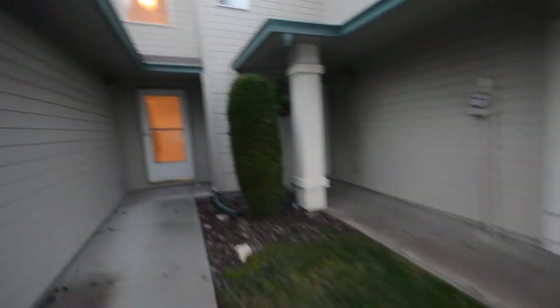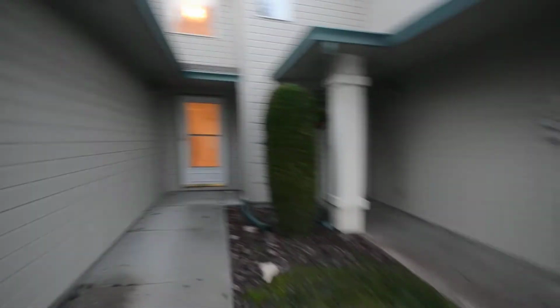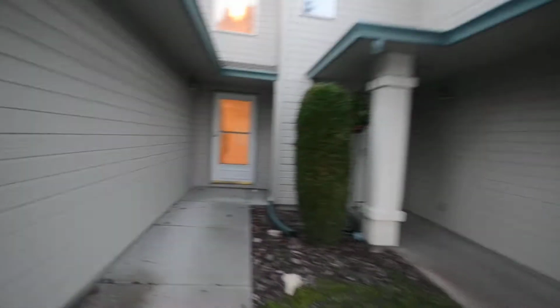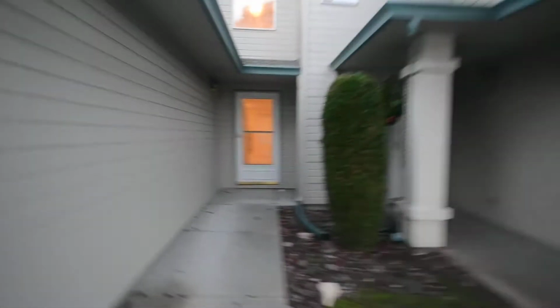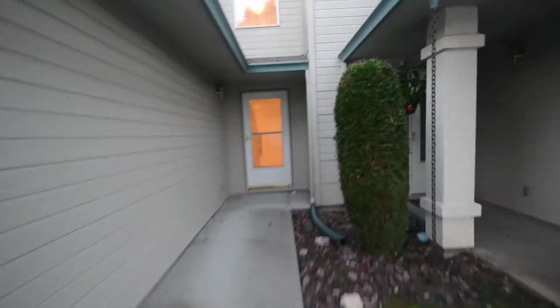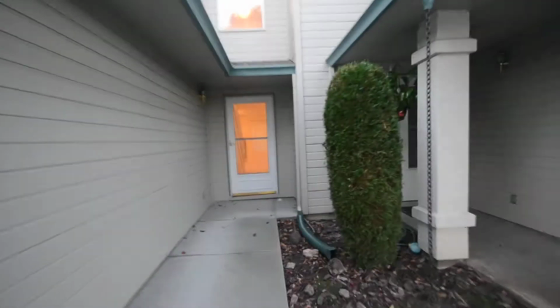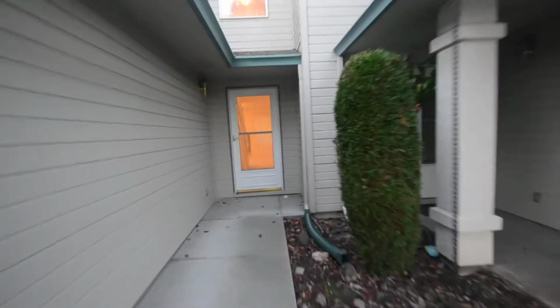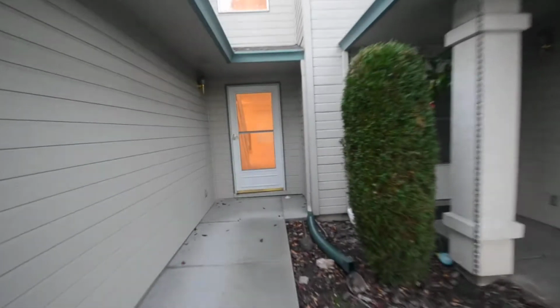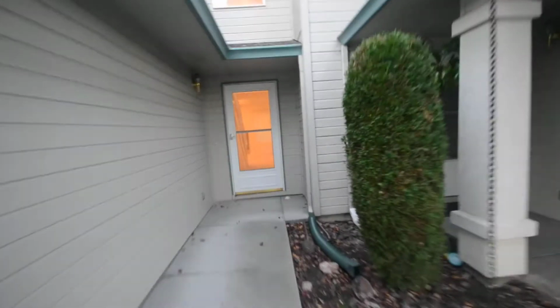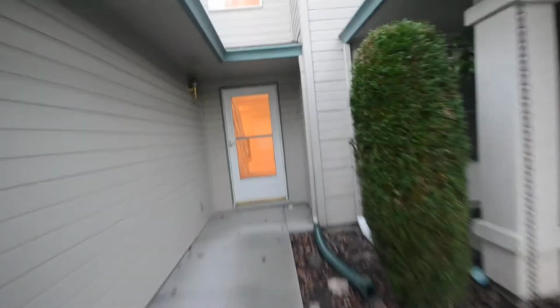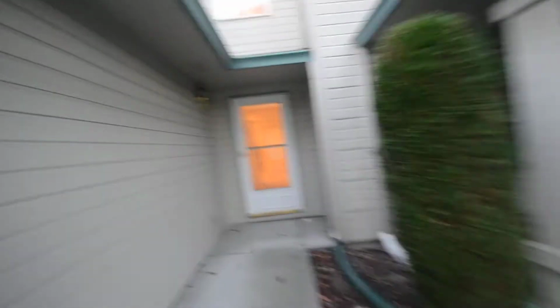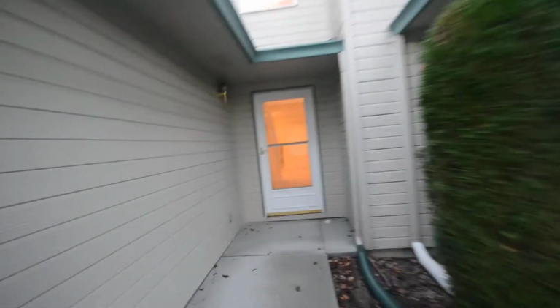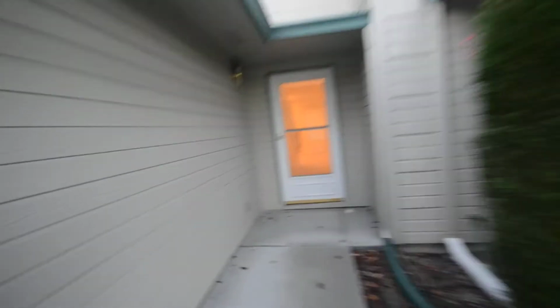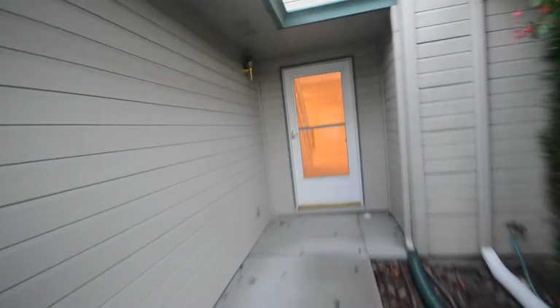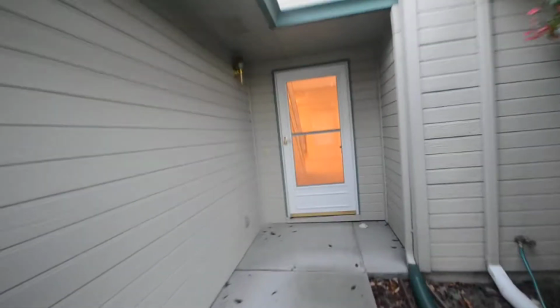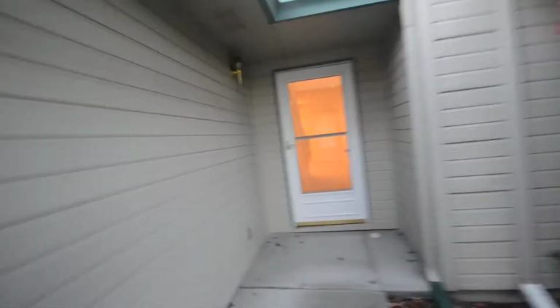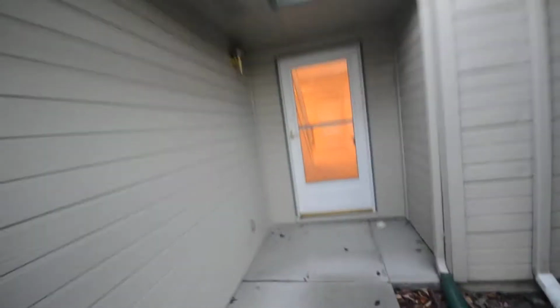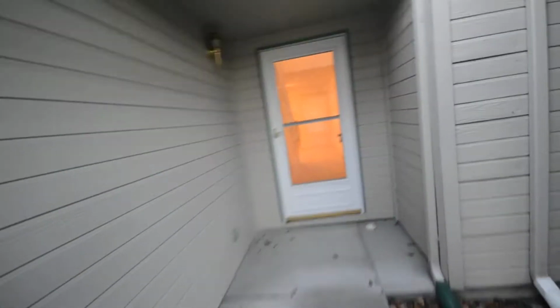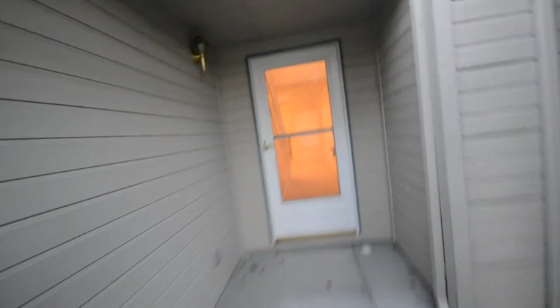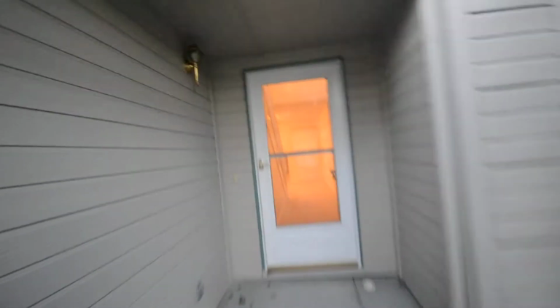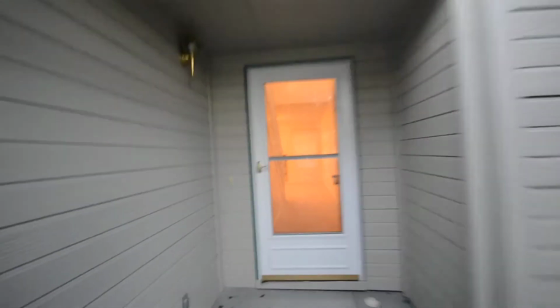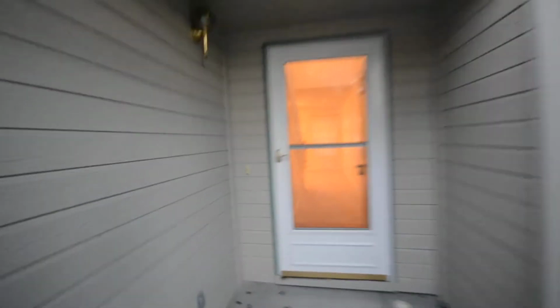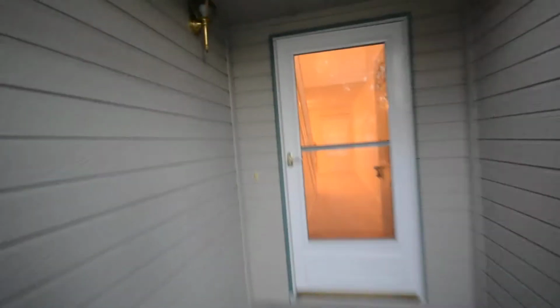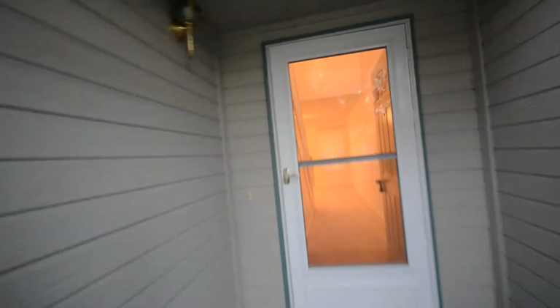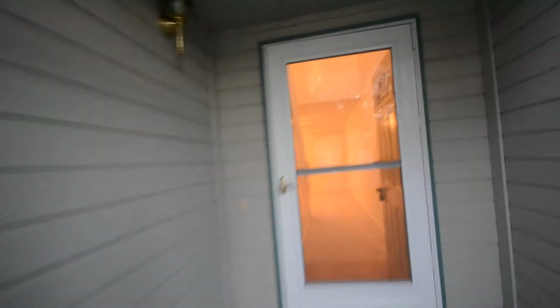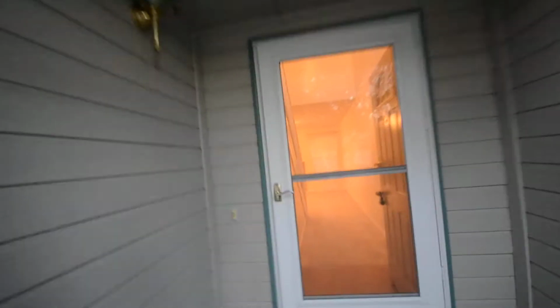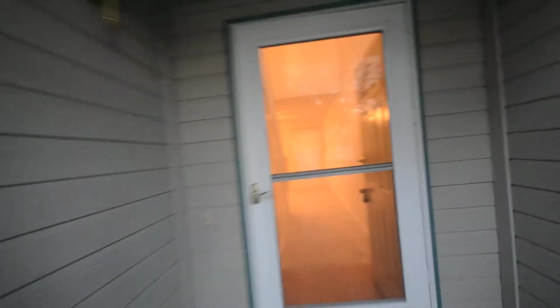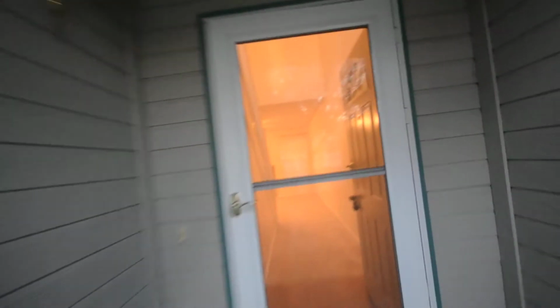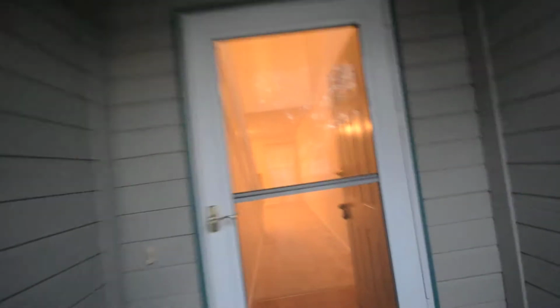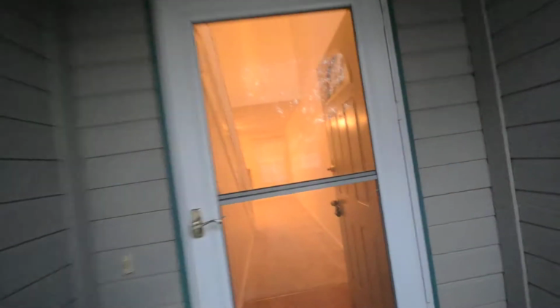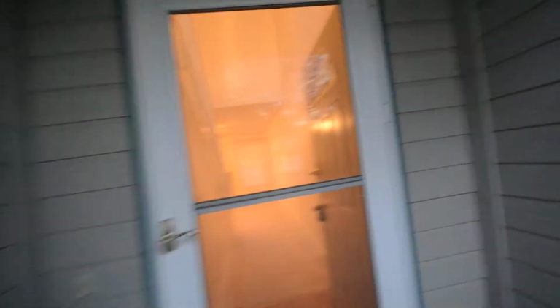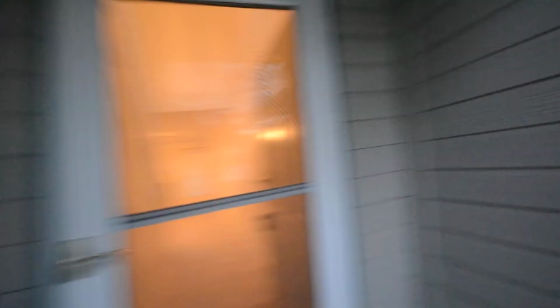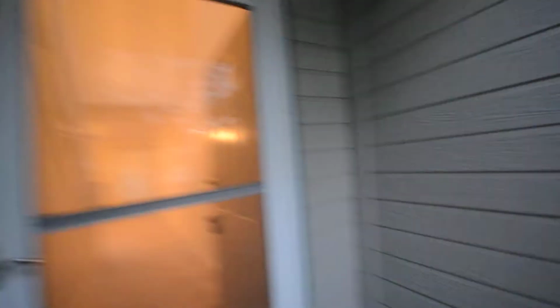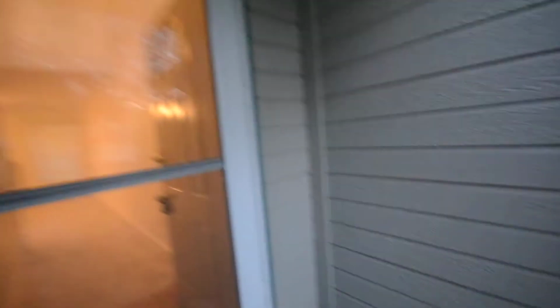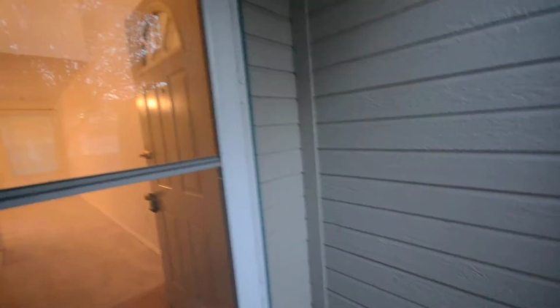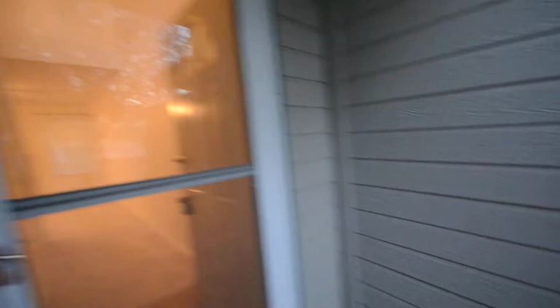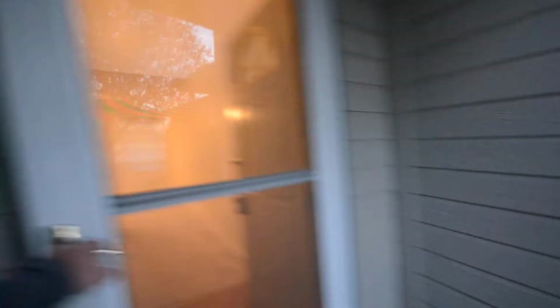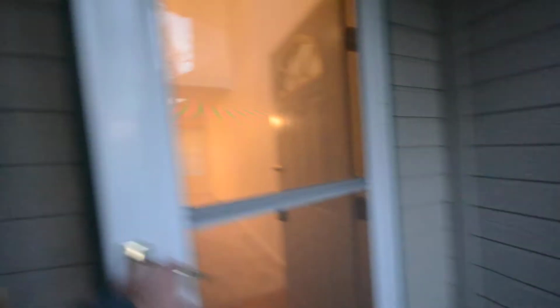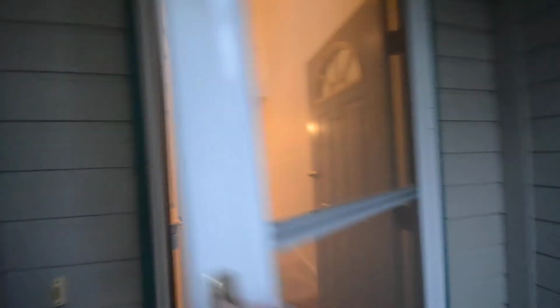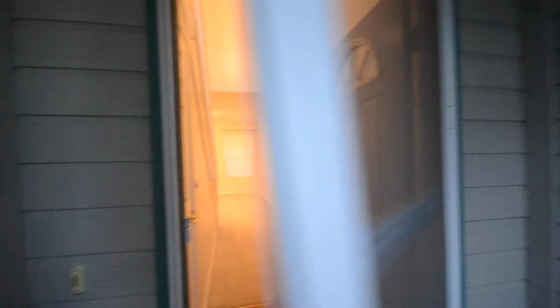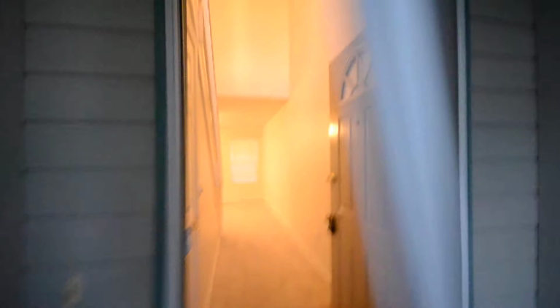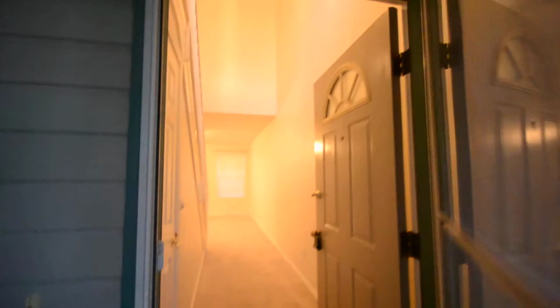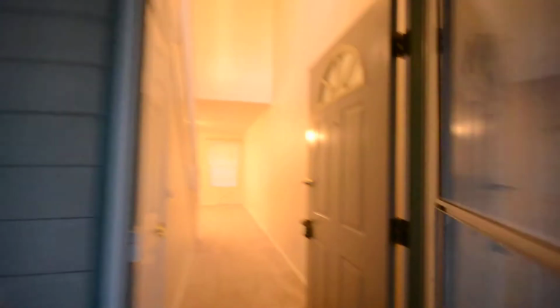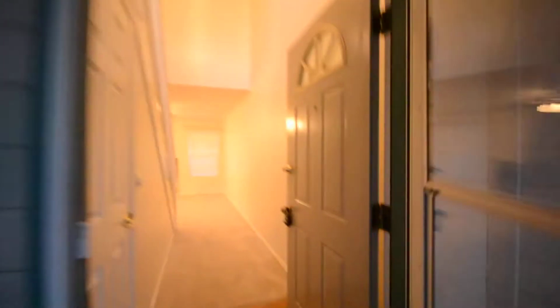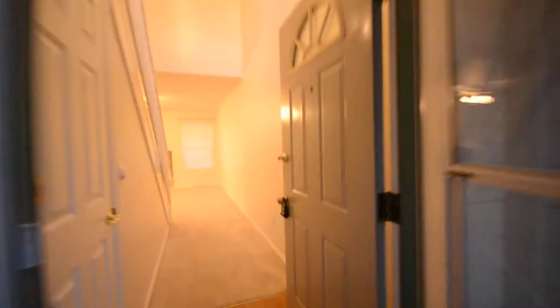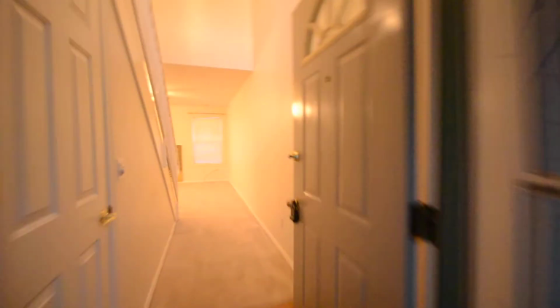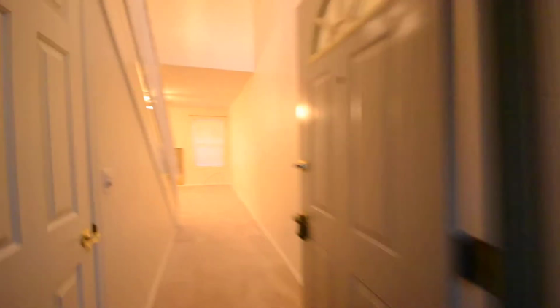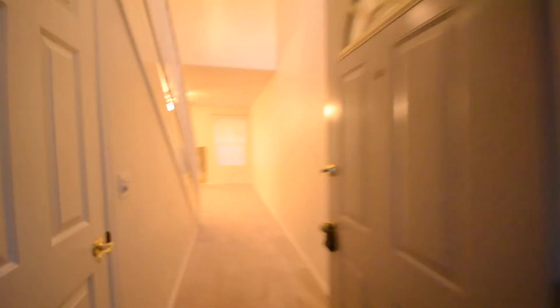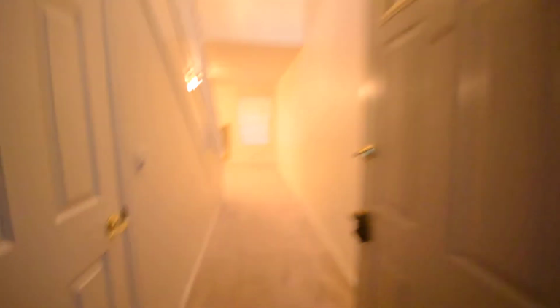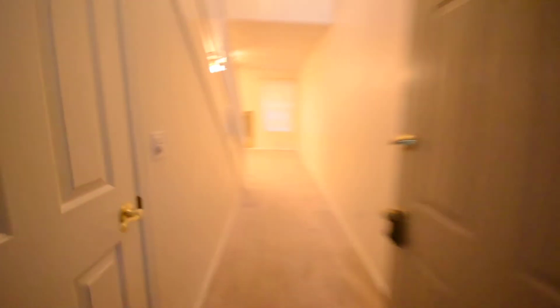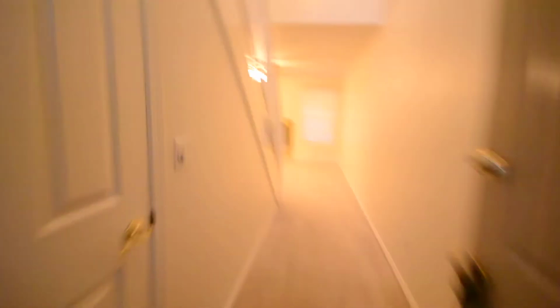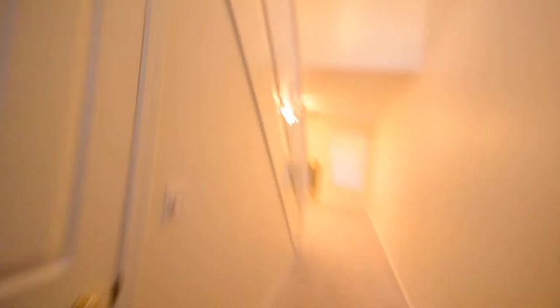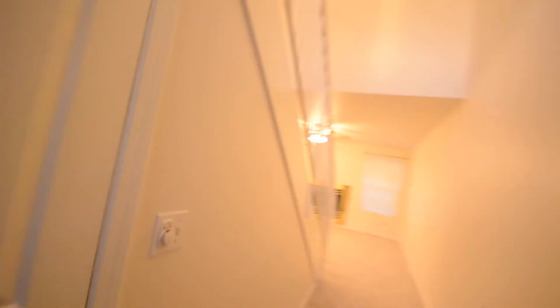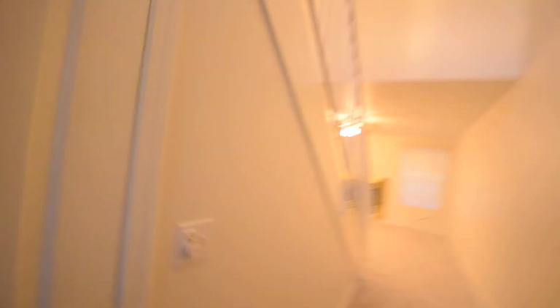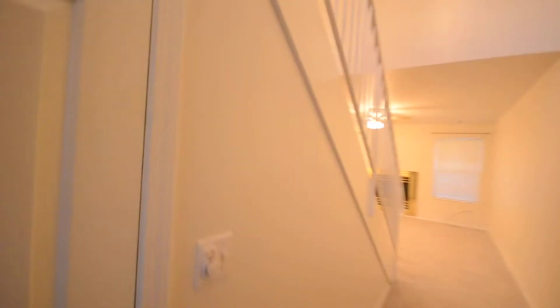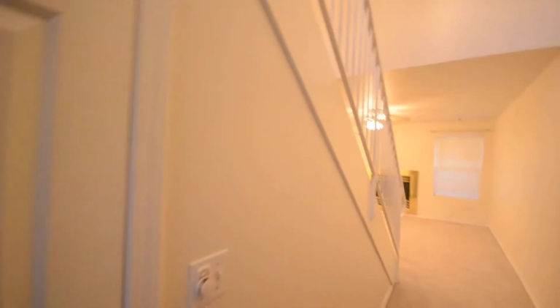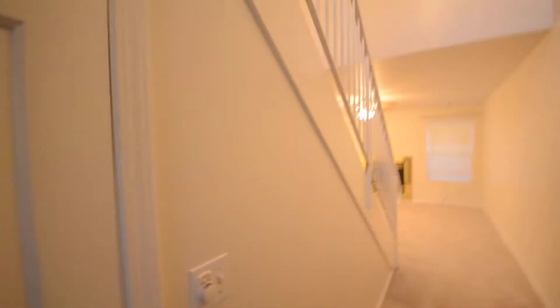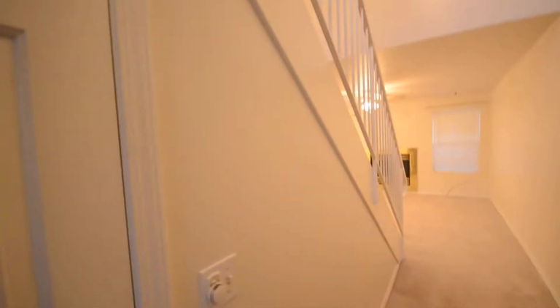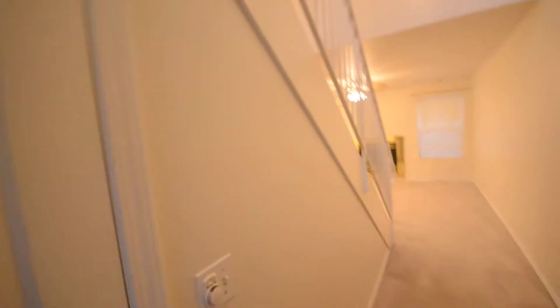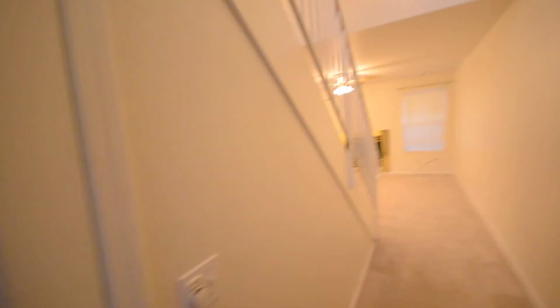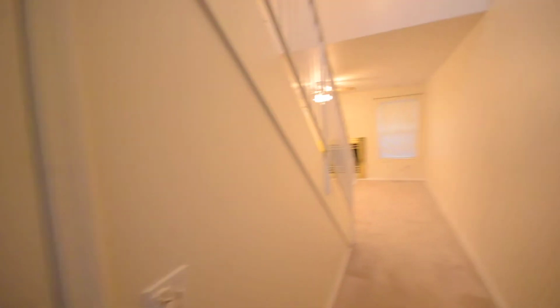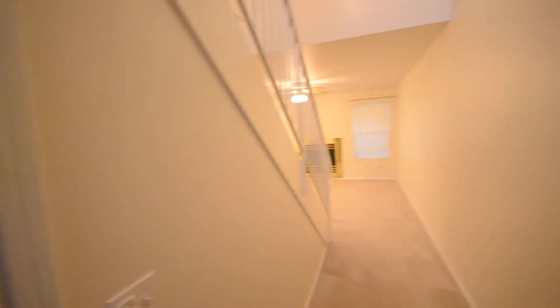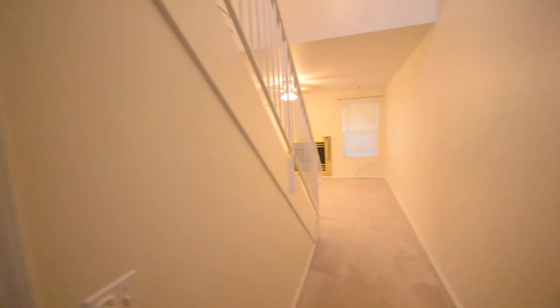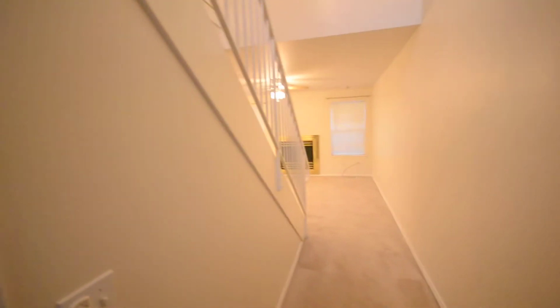We're gonna walk in here. This is a three-bedroom, two-and-a-half bath townhome. Nobody above or below you, just beside you.